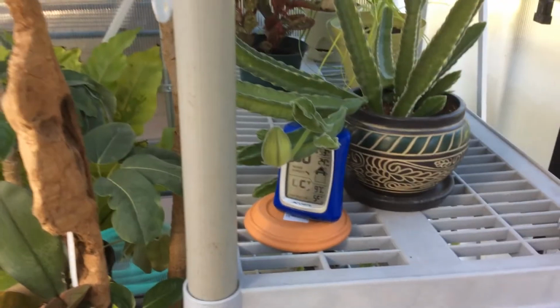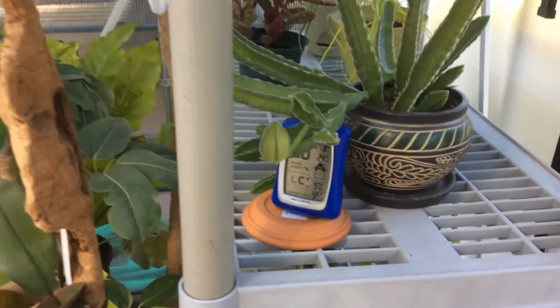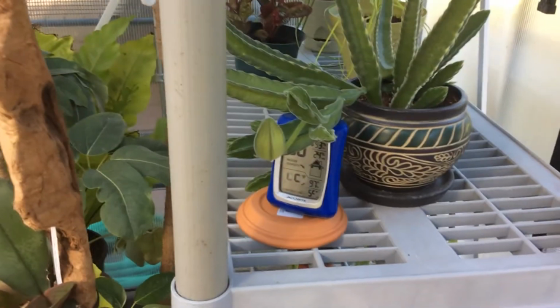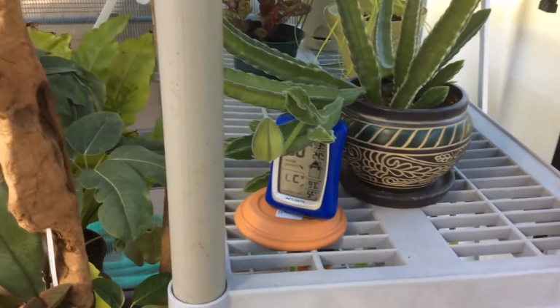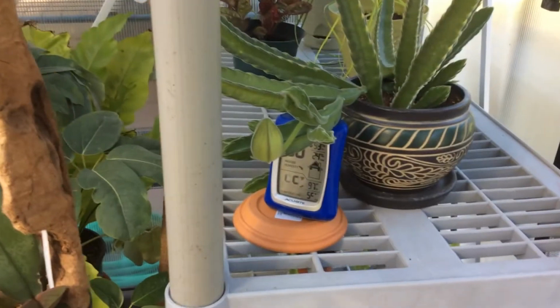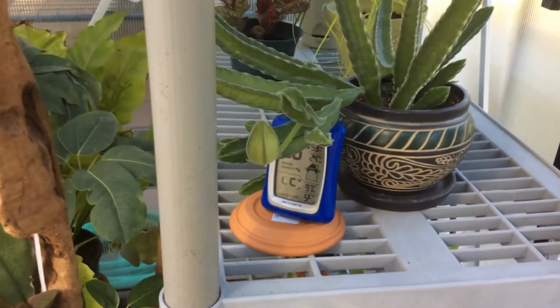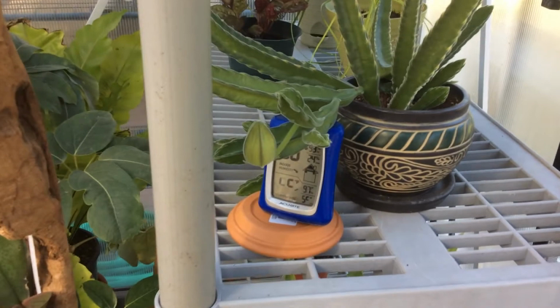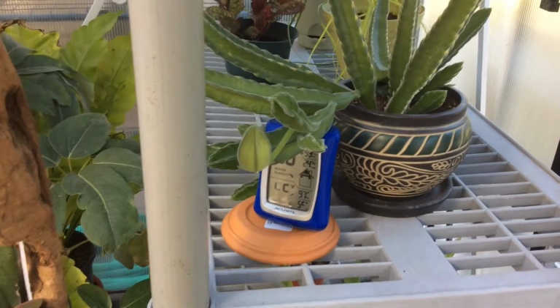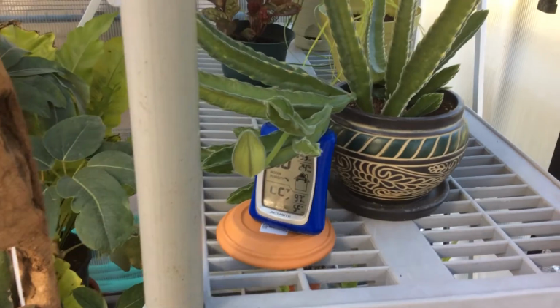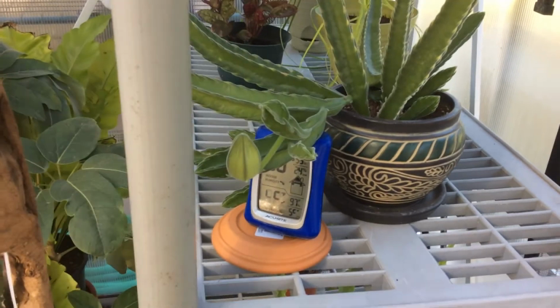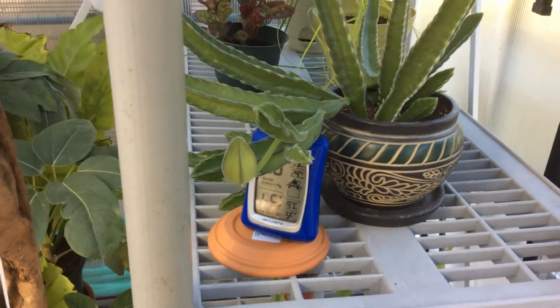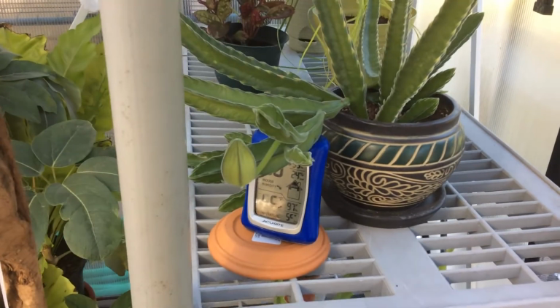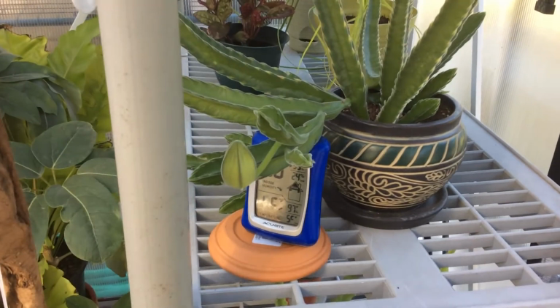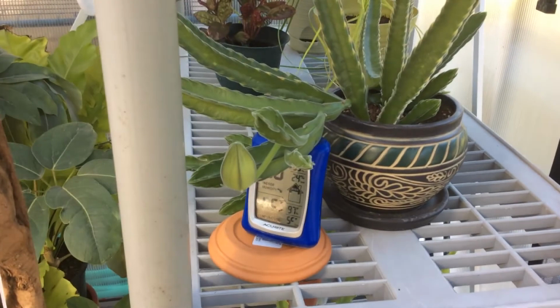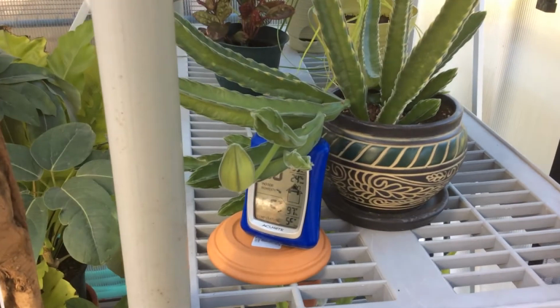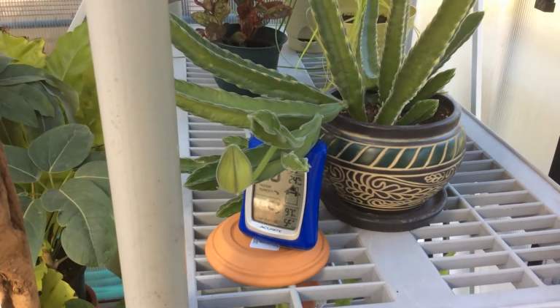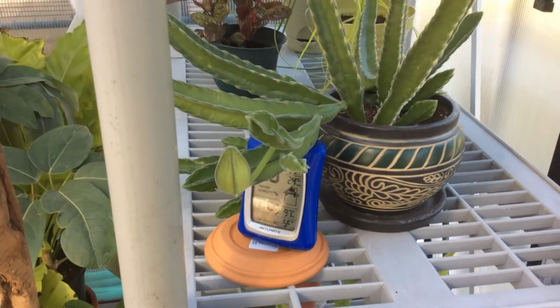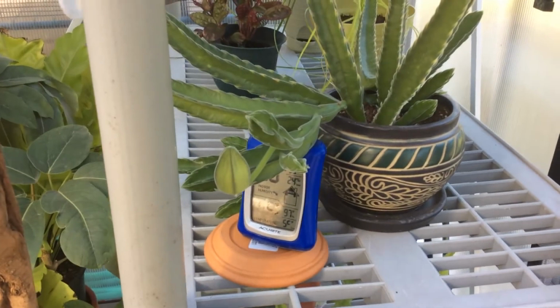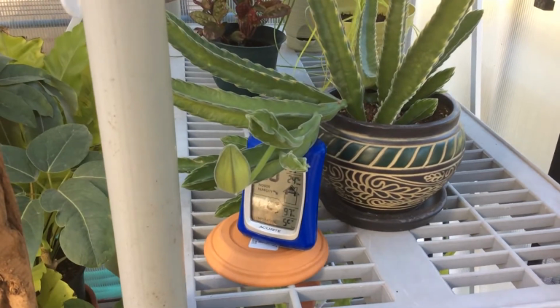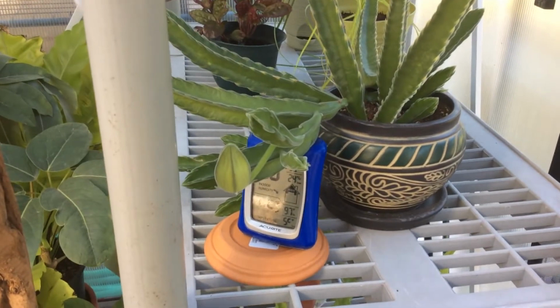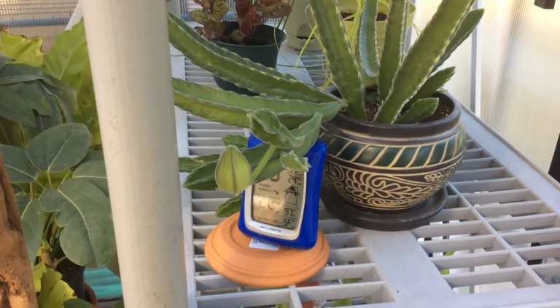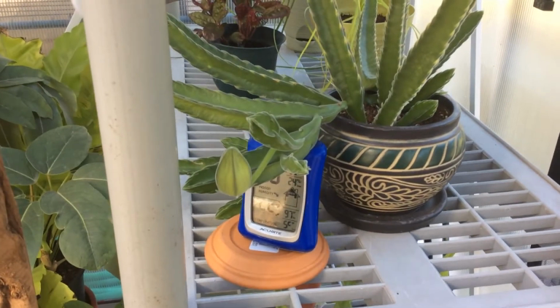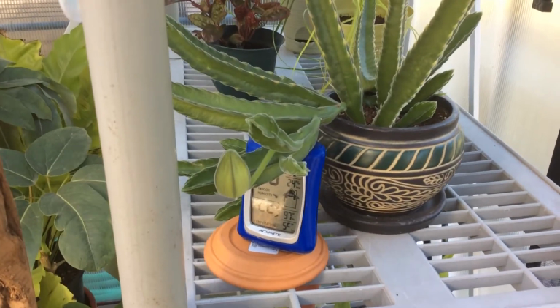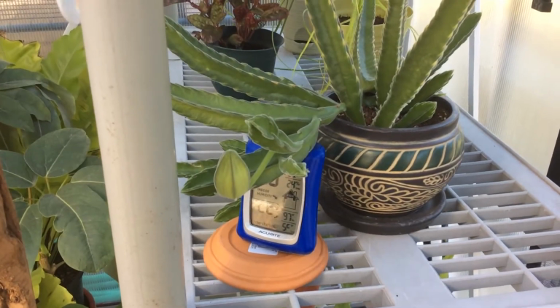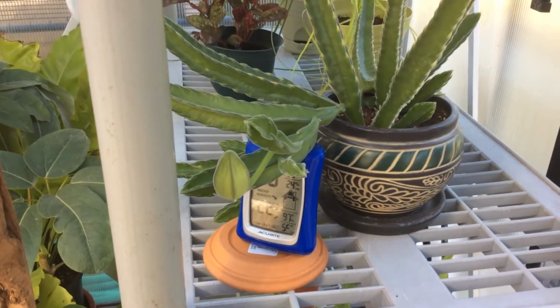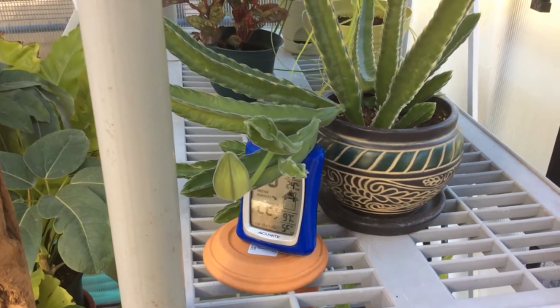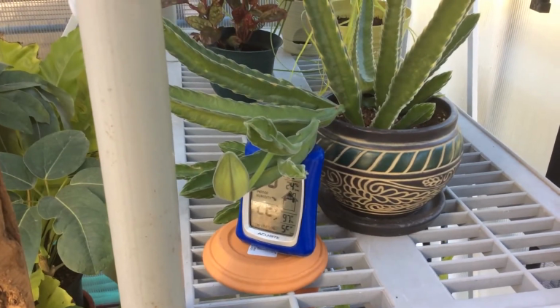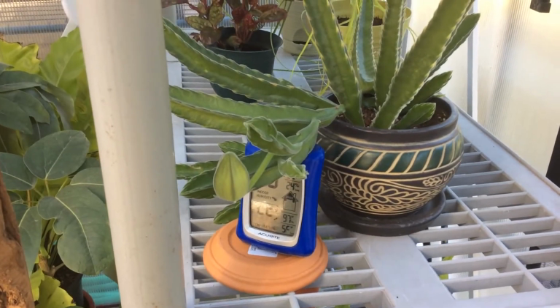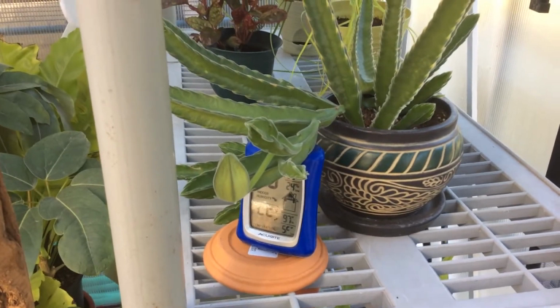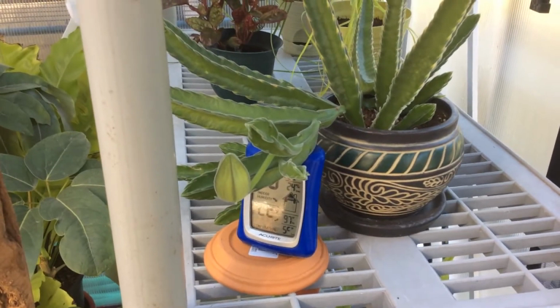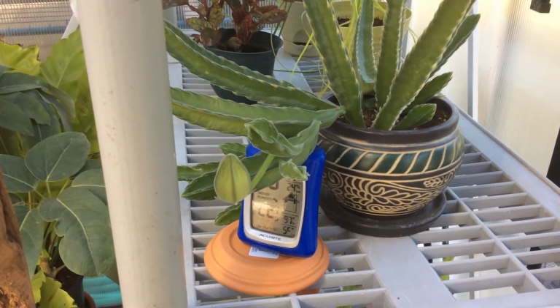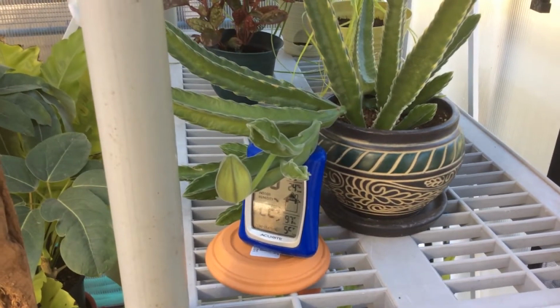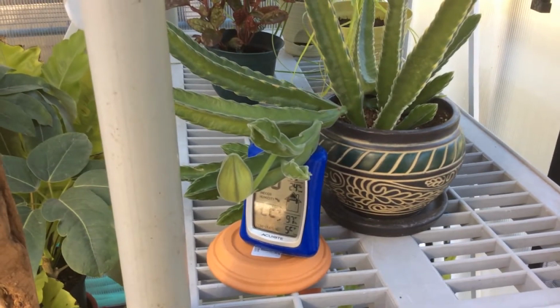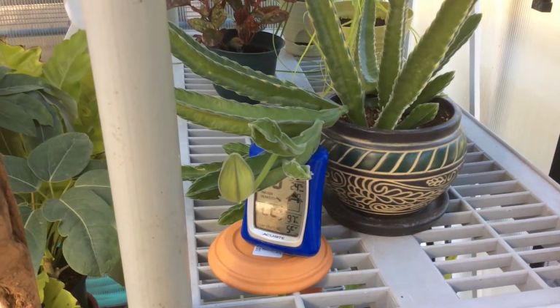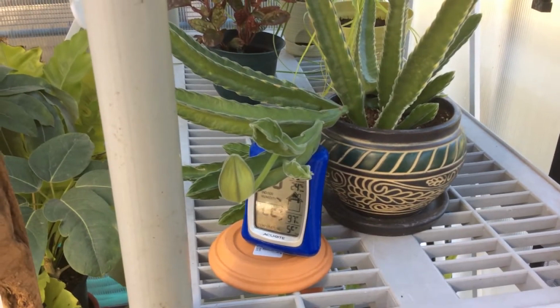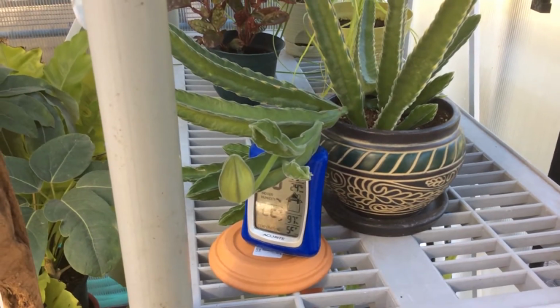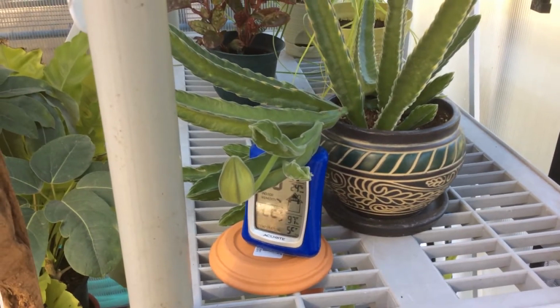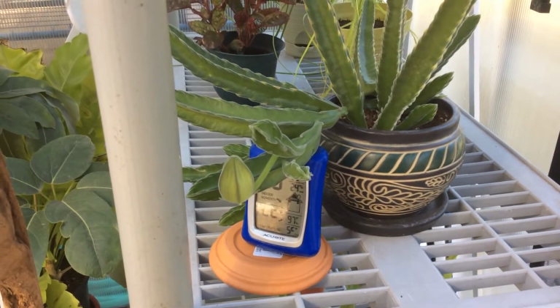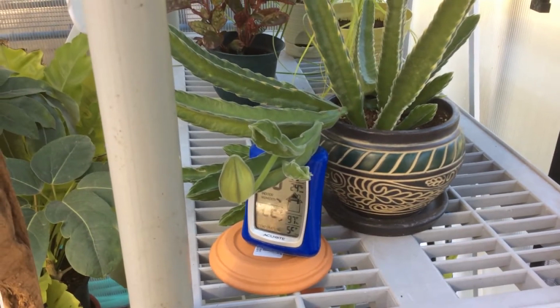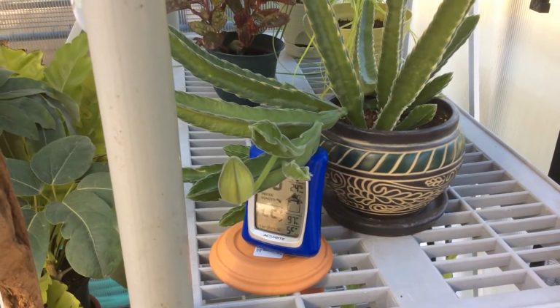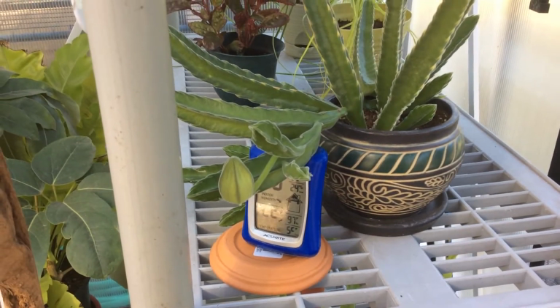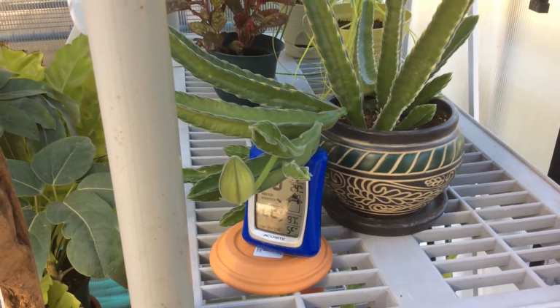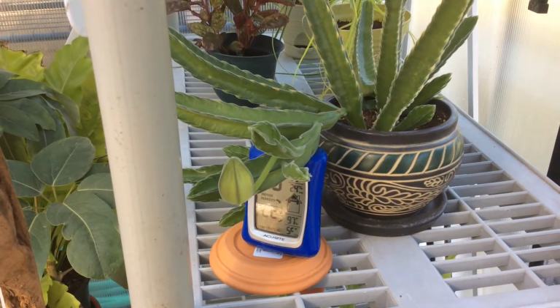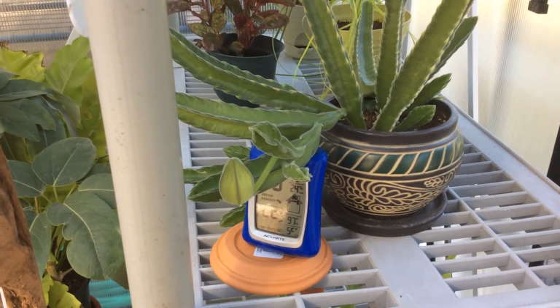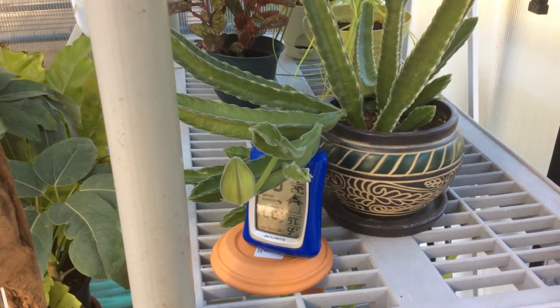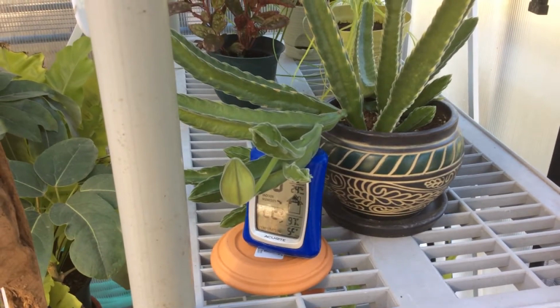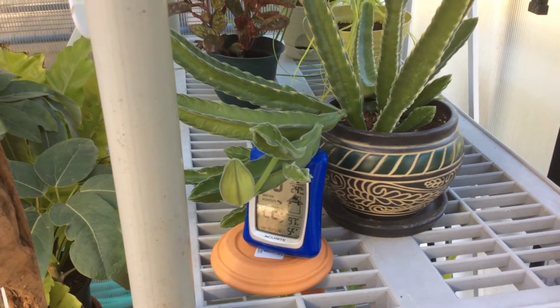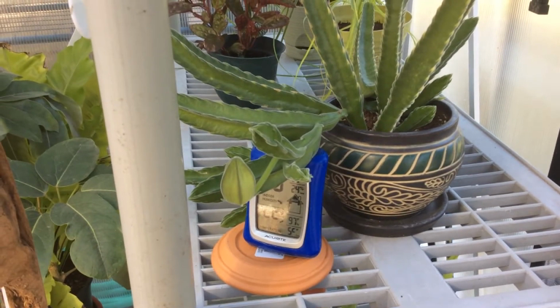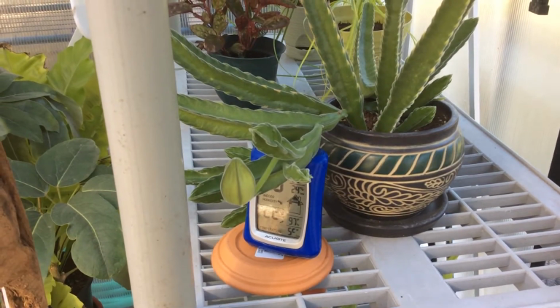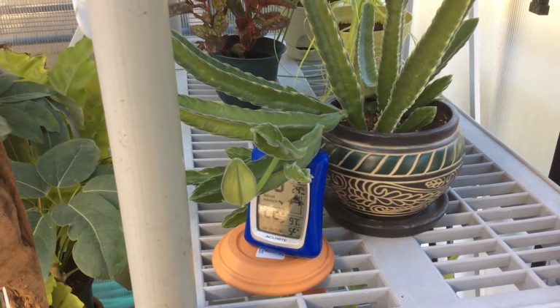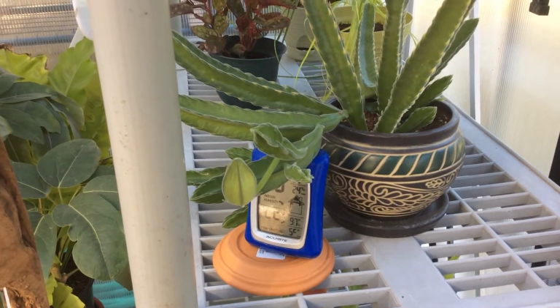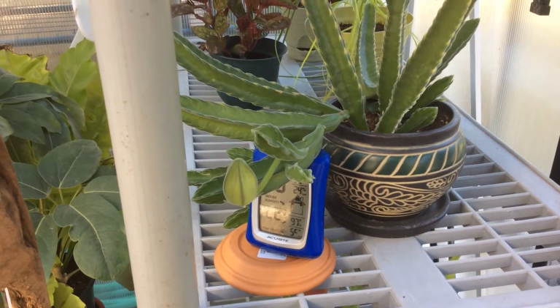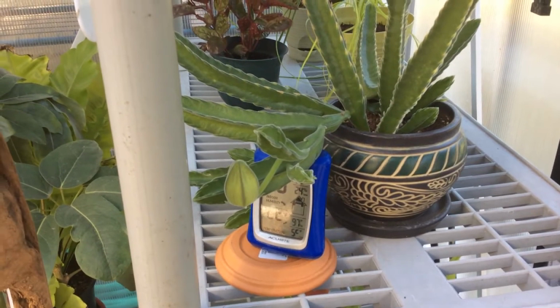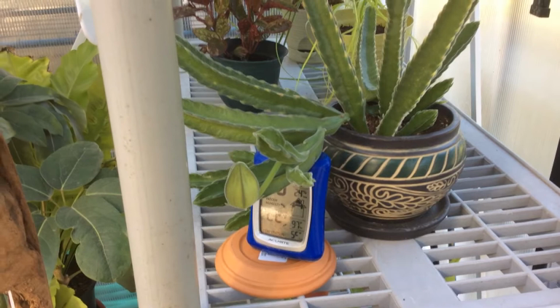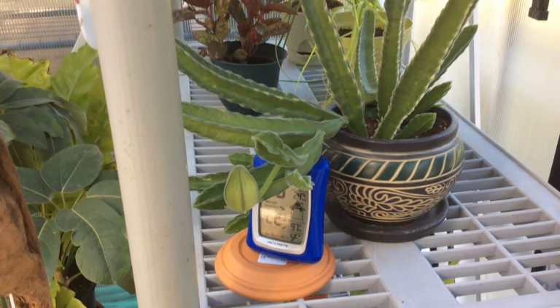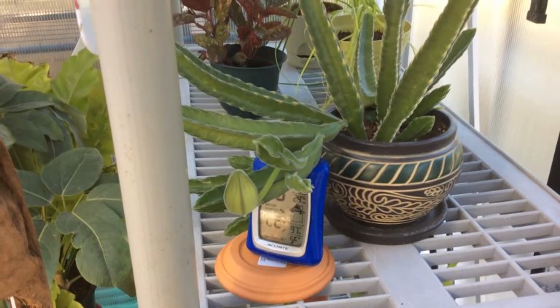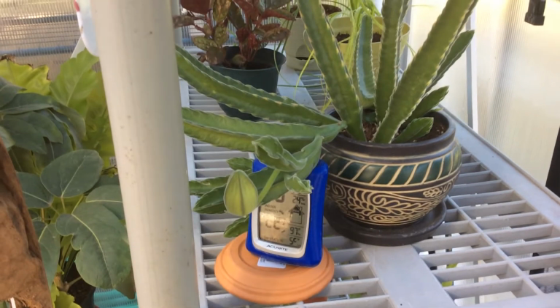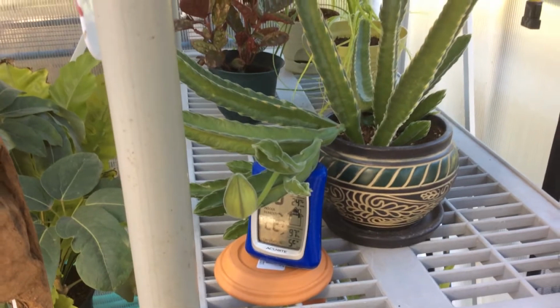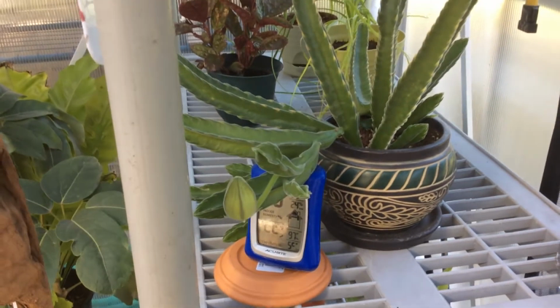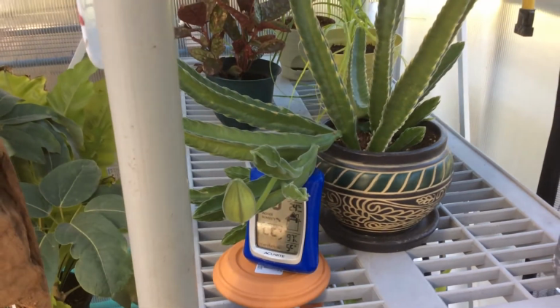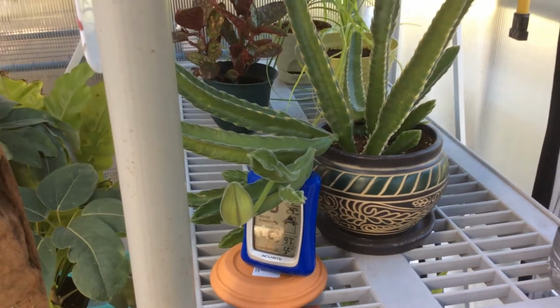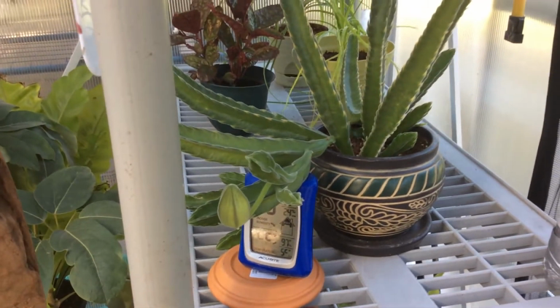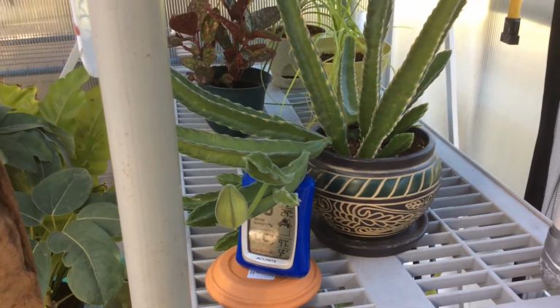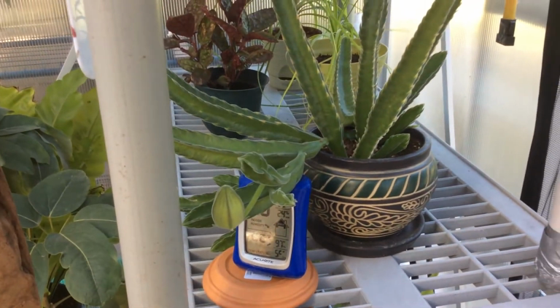I don't know what variety it is — I guess you'd say variety. I just know it's a stapelia.